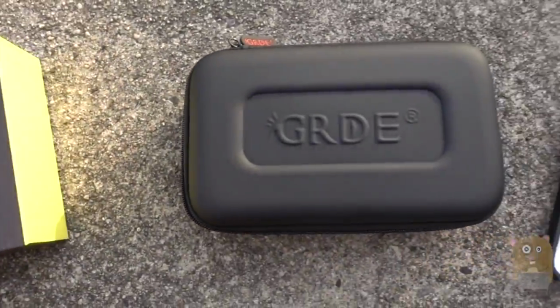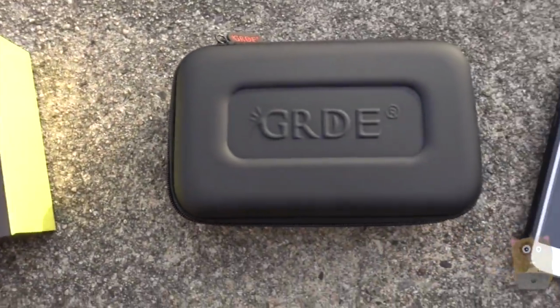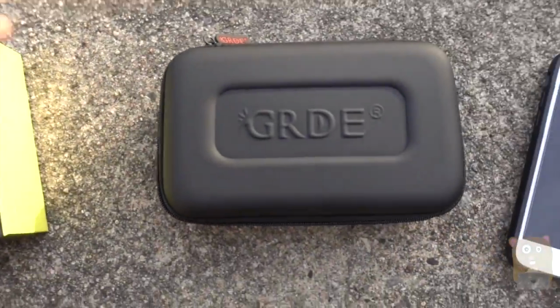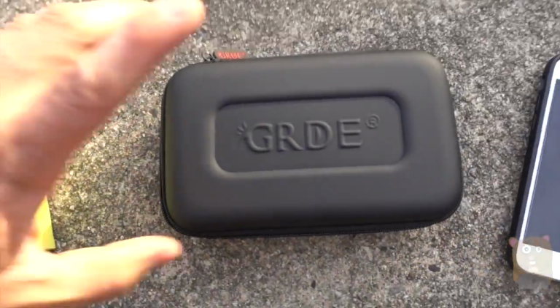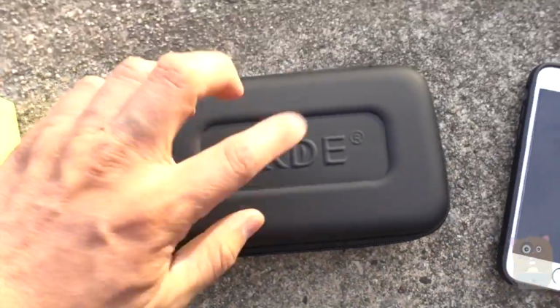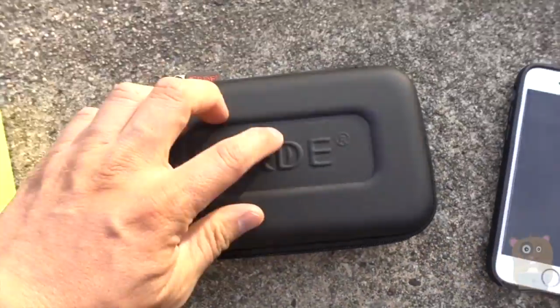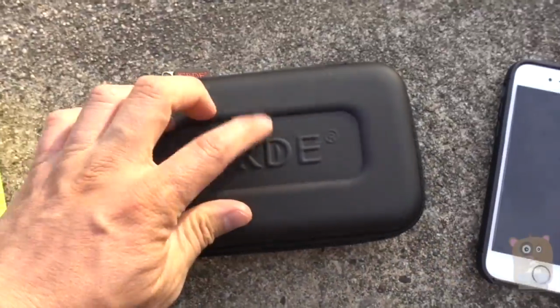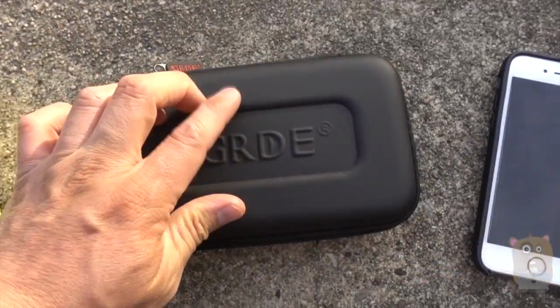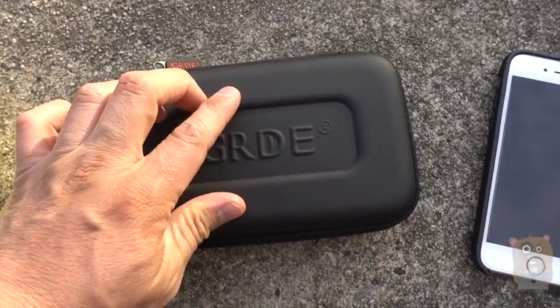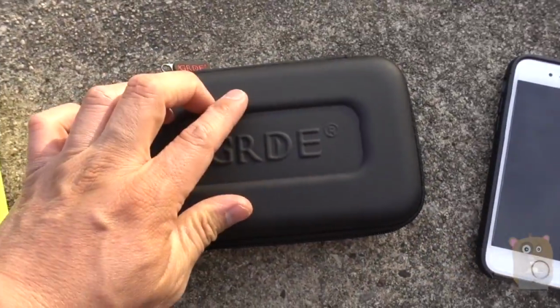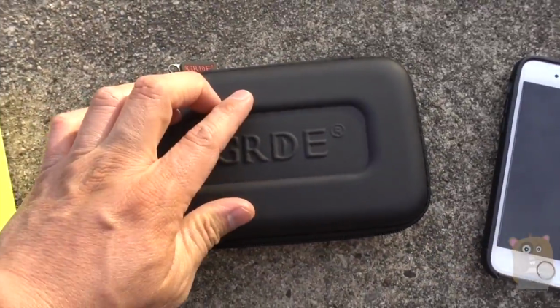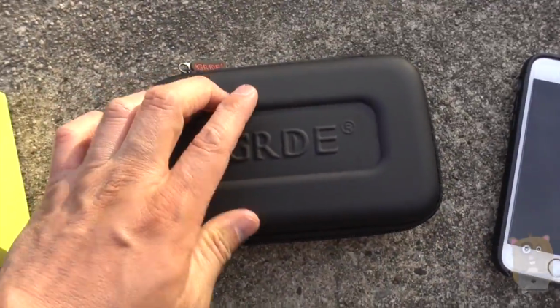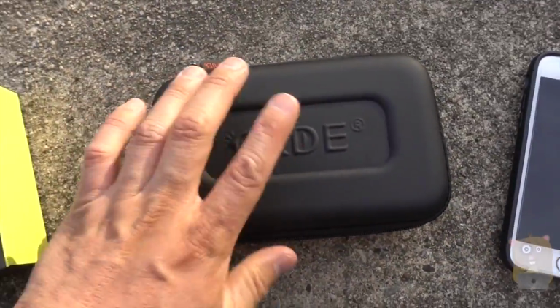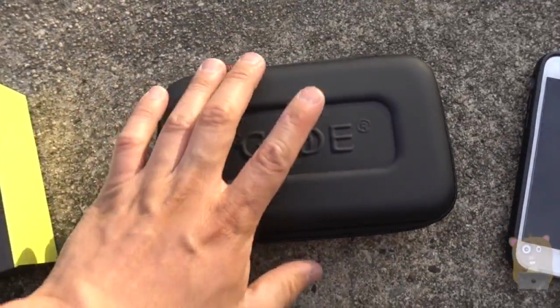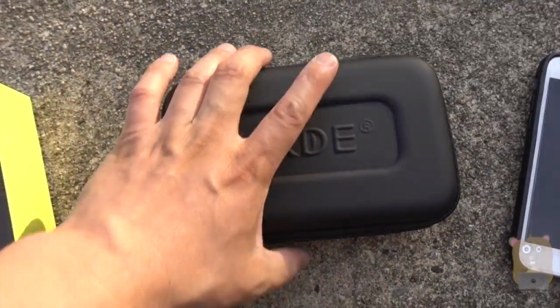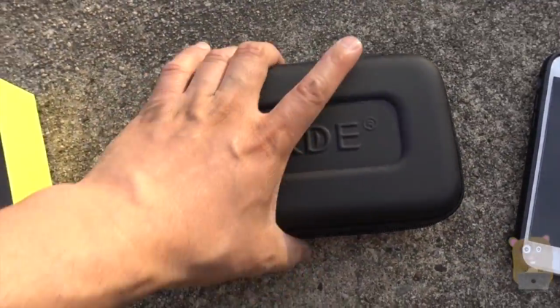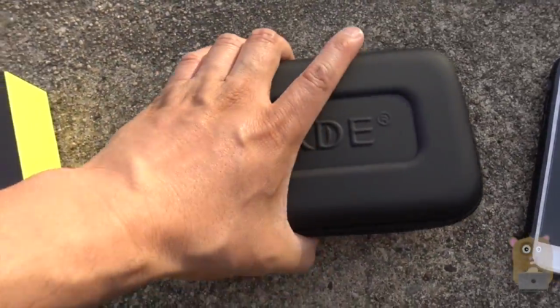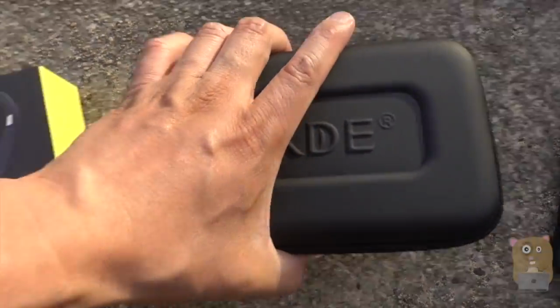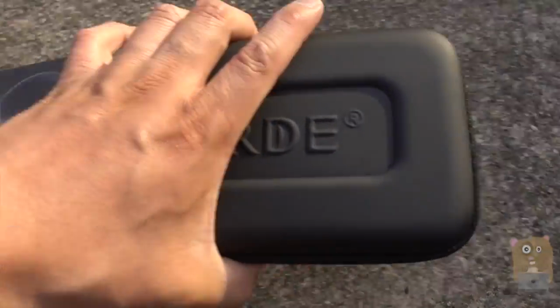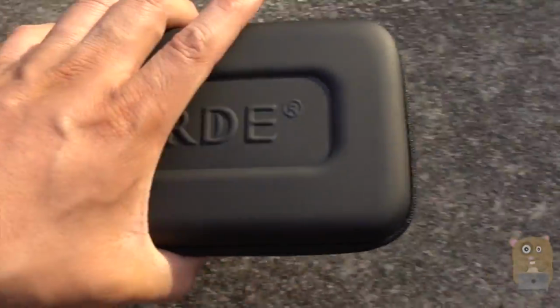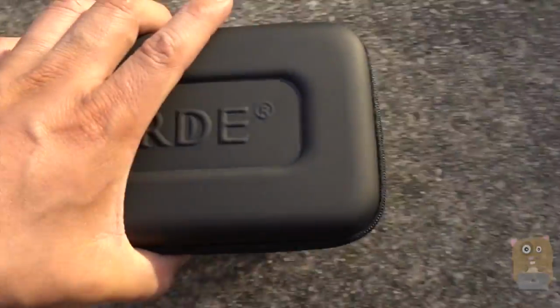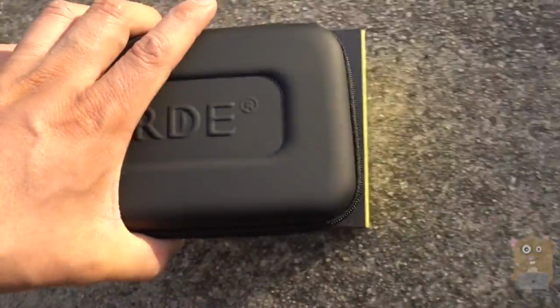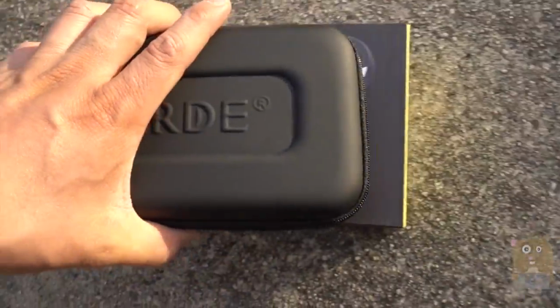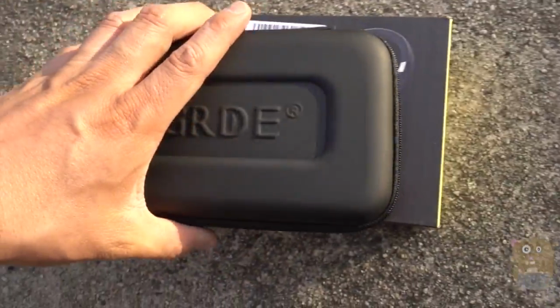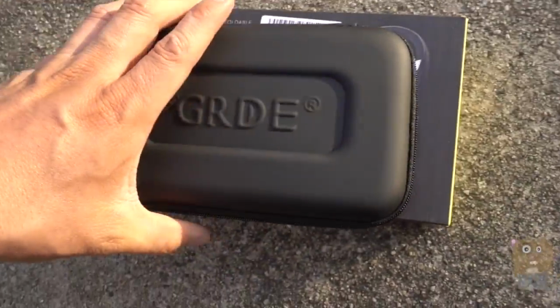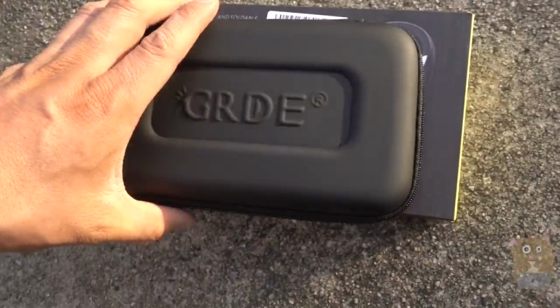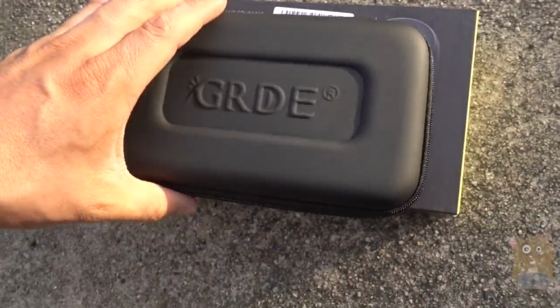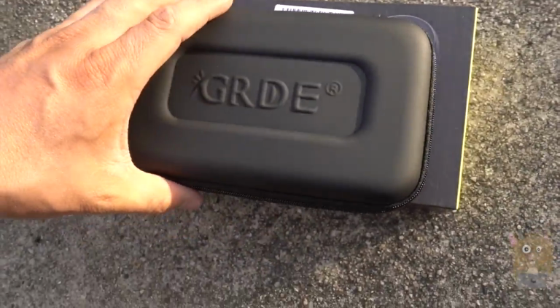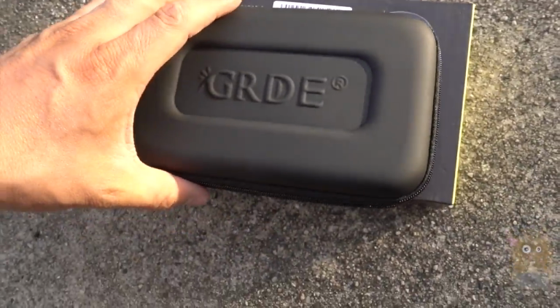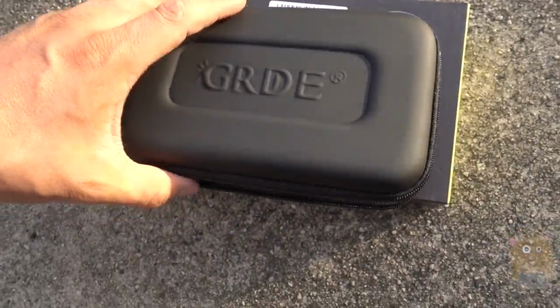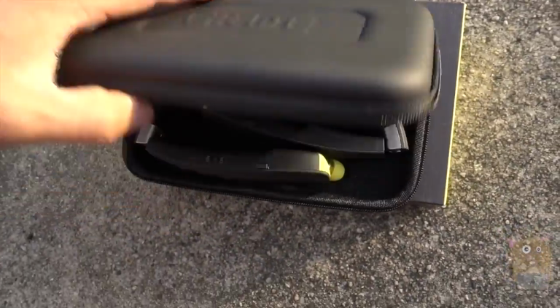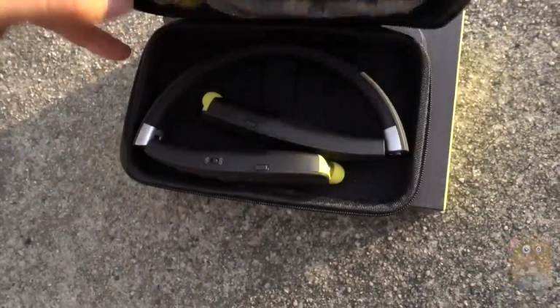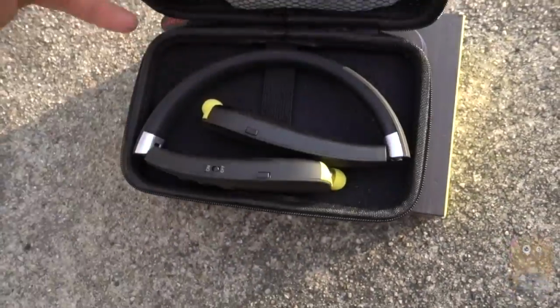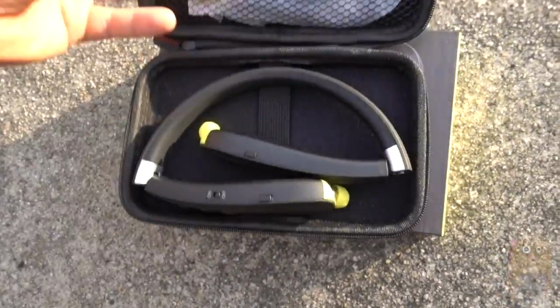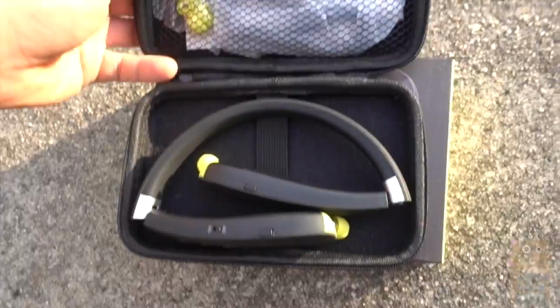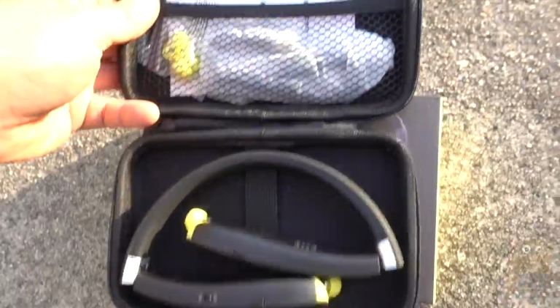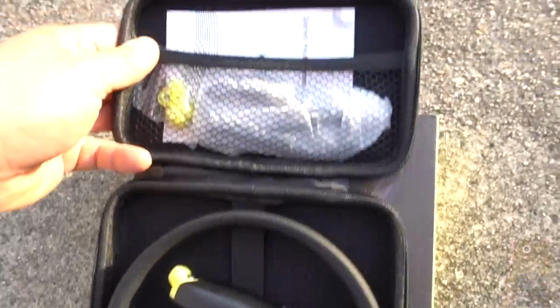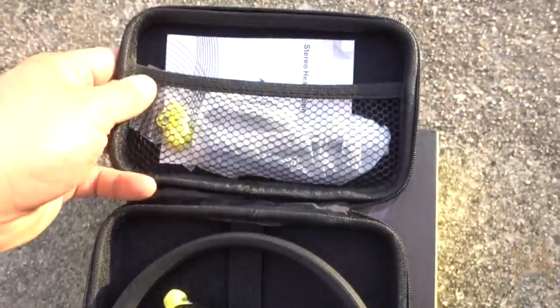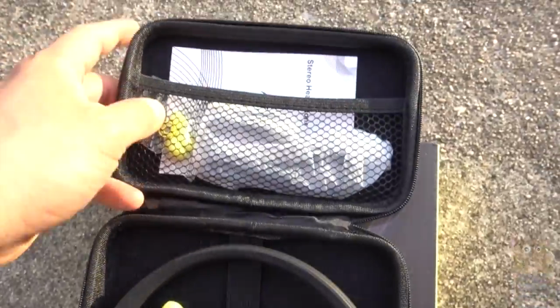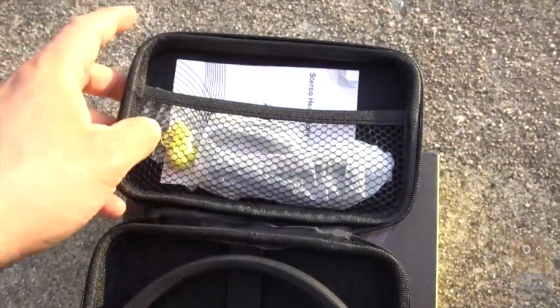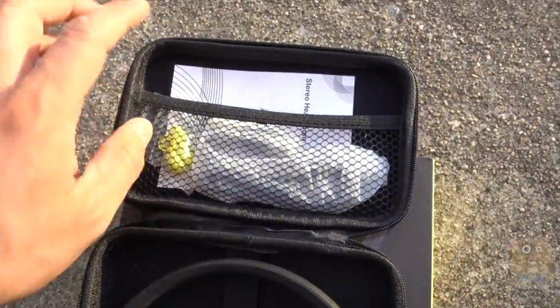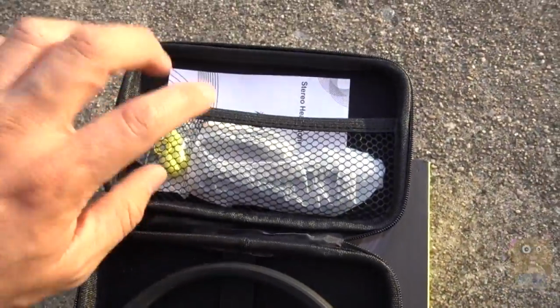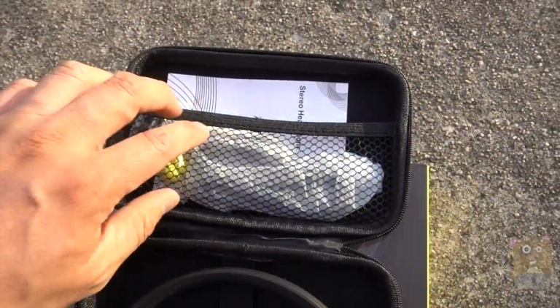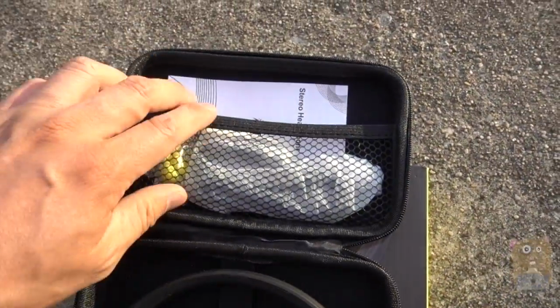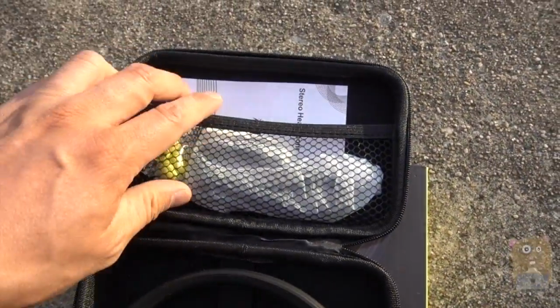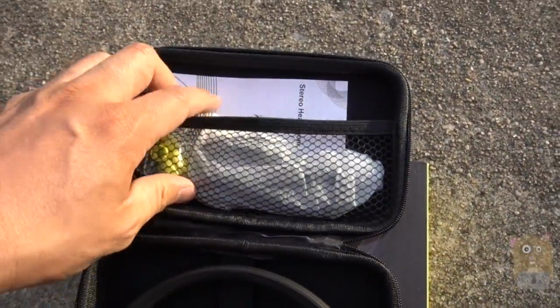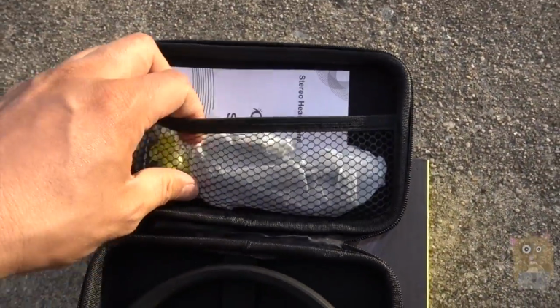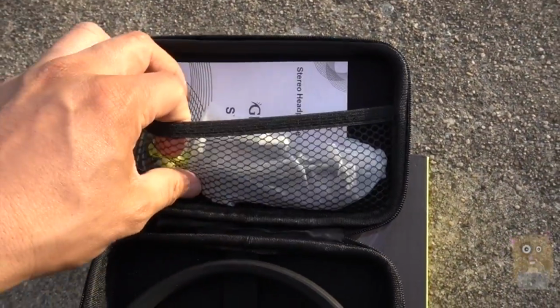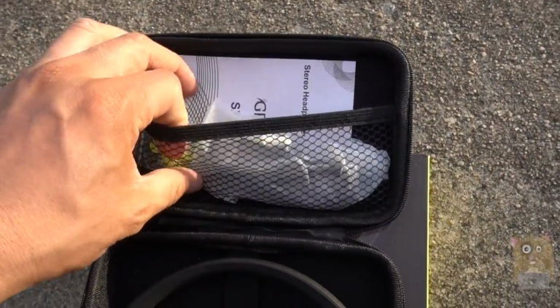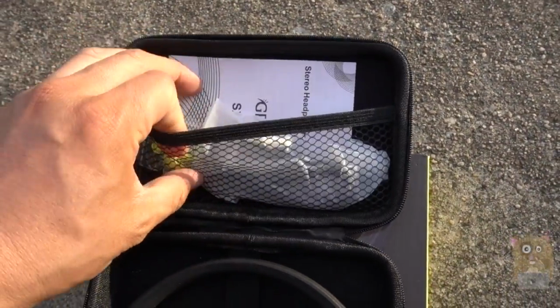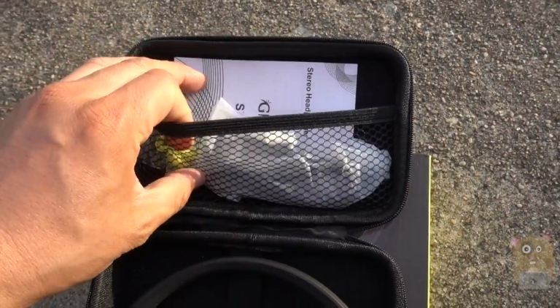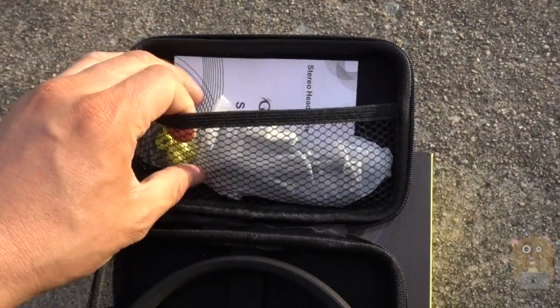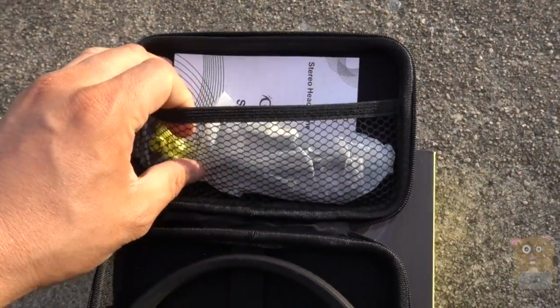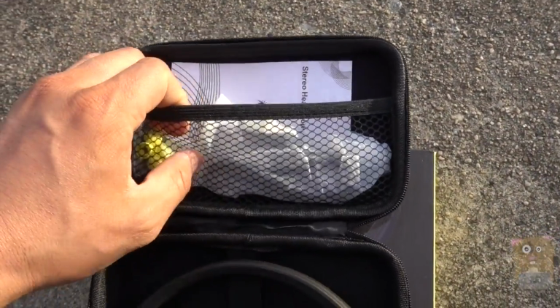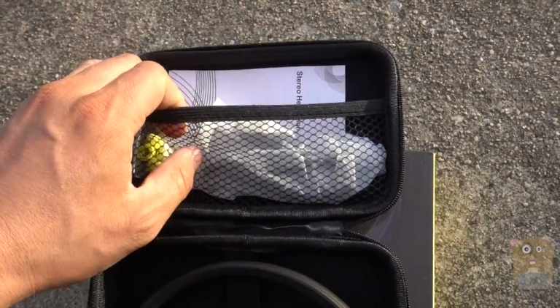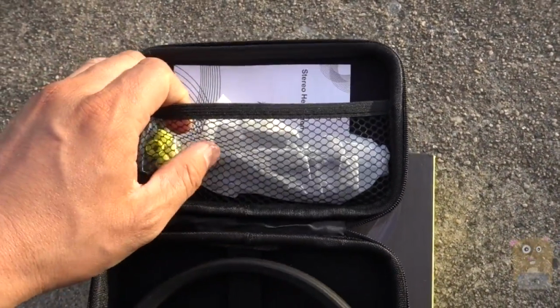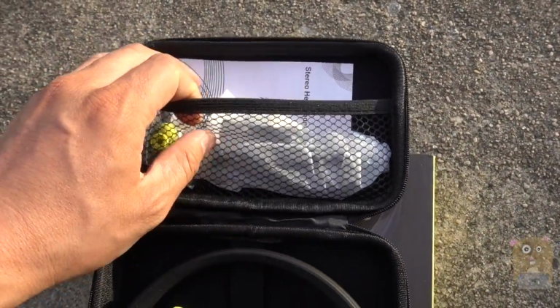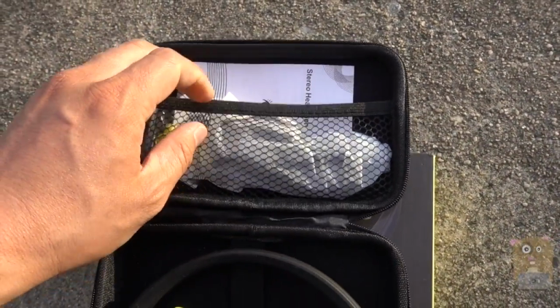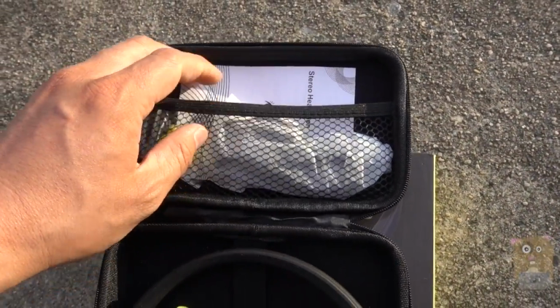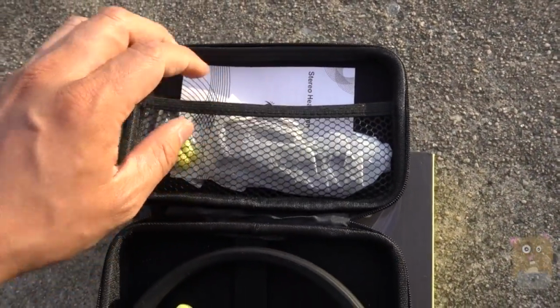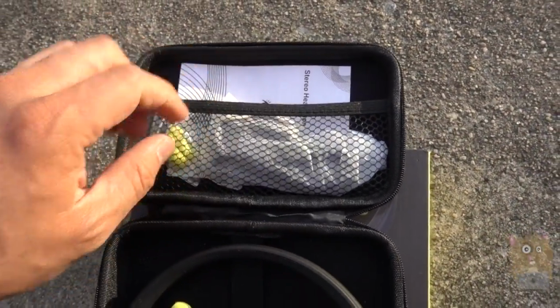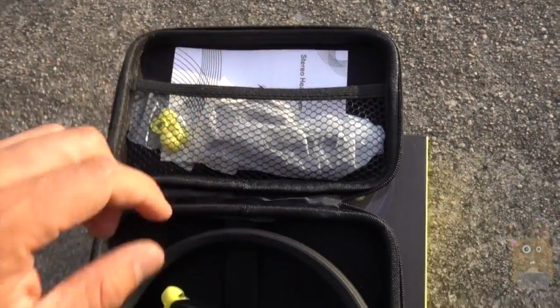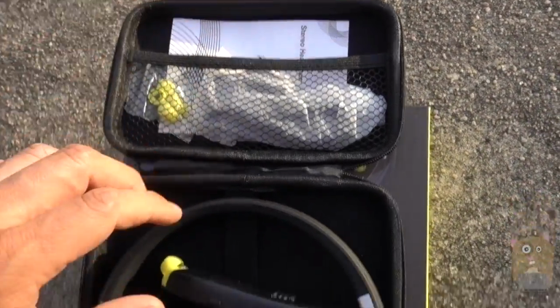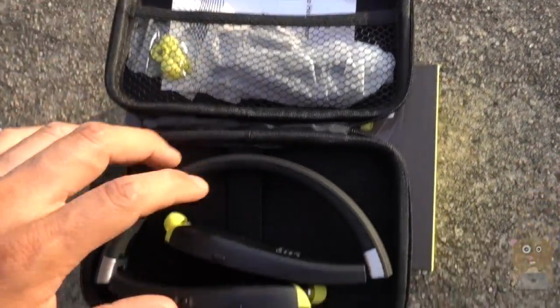It came with this nice soft shell carrying case. Everything fits nicely in this little mesh pocket over here.